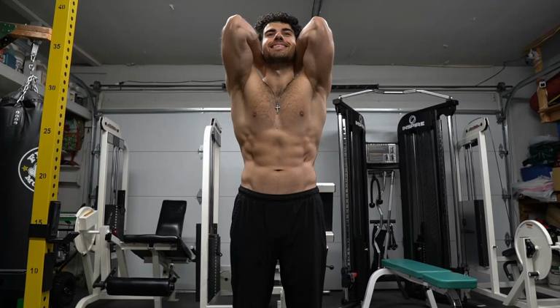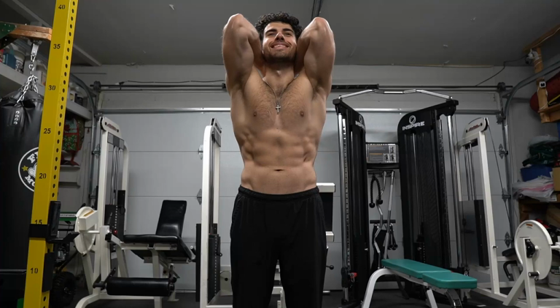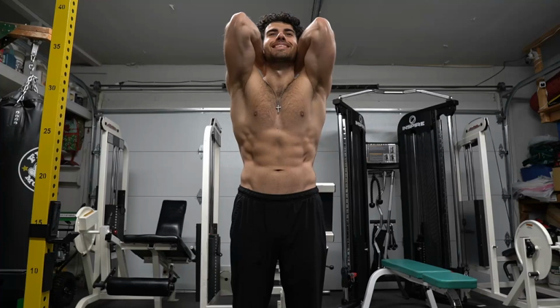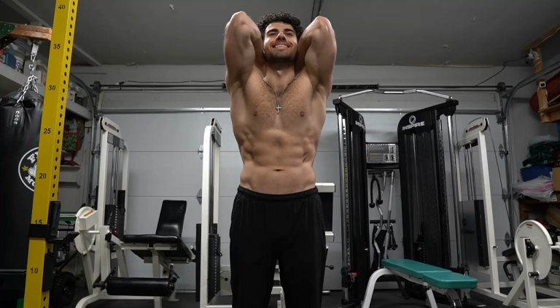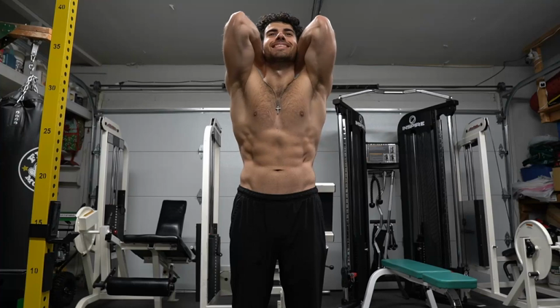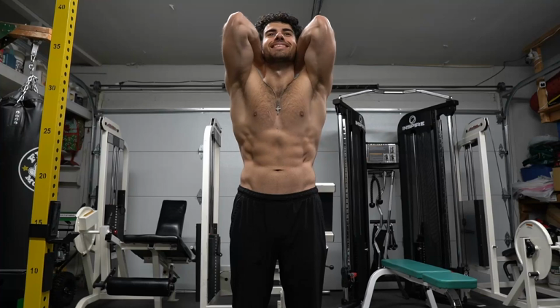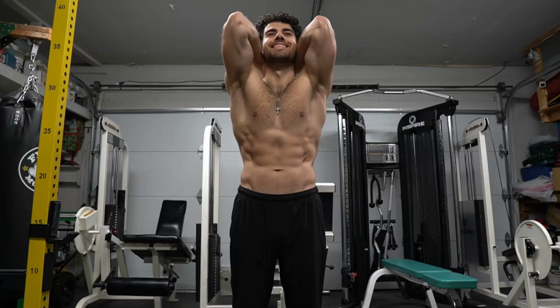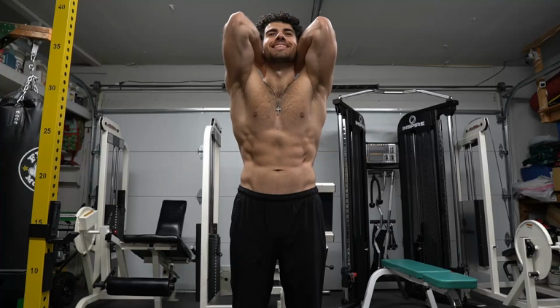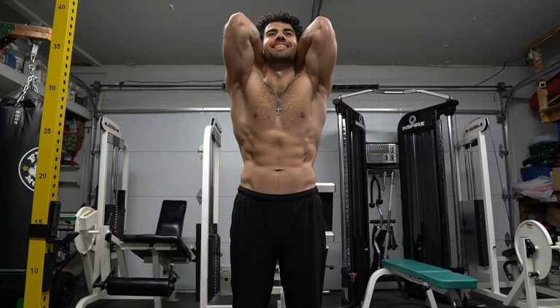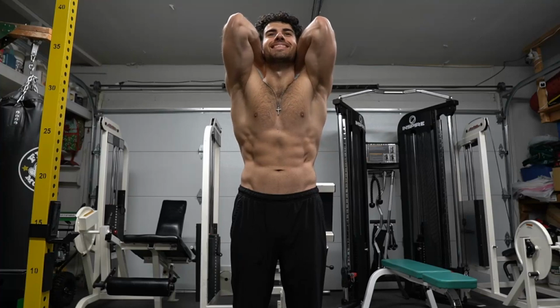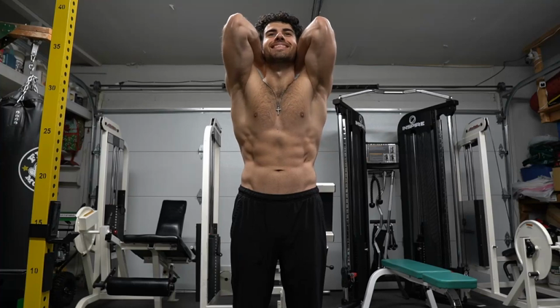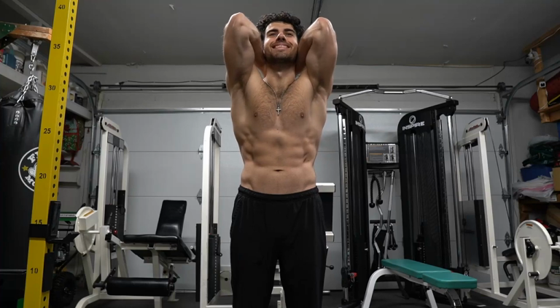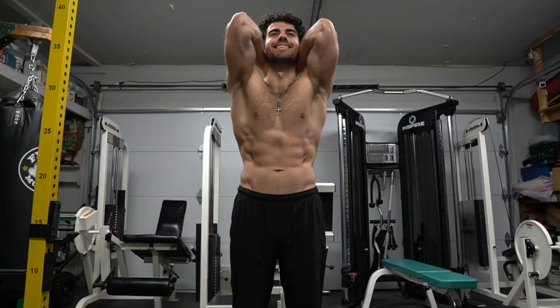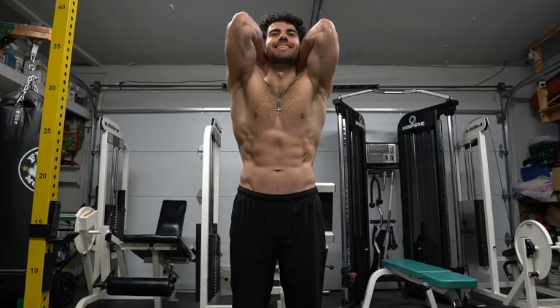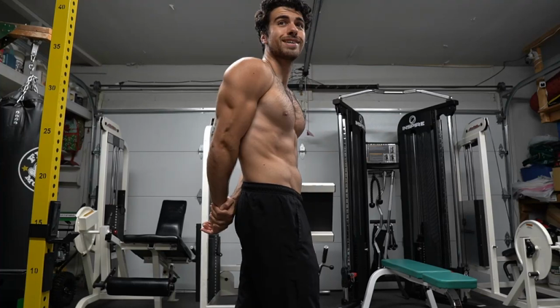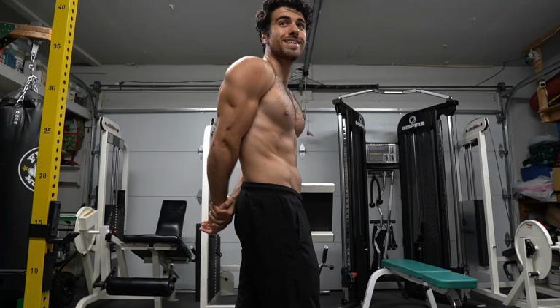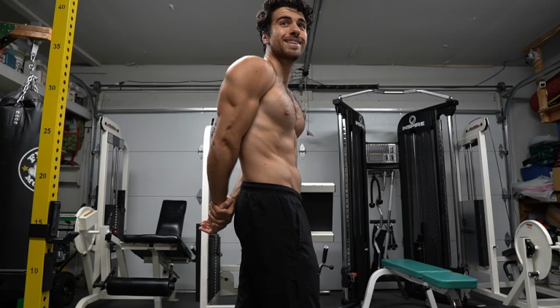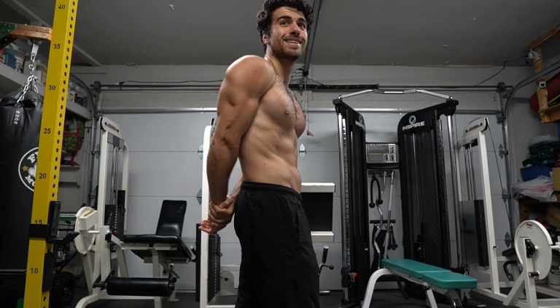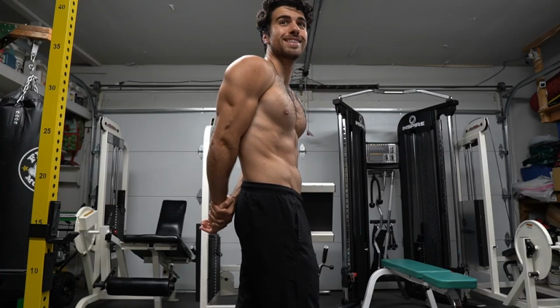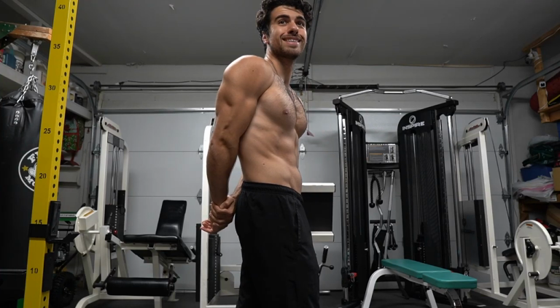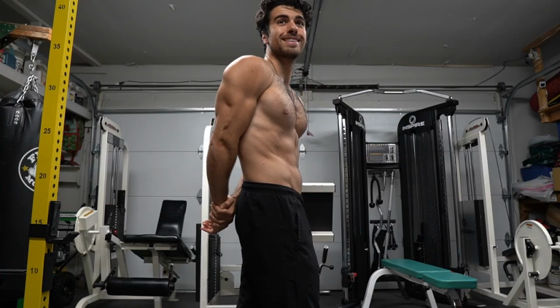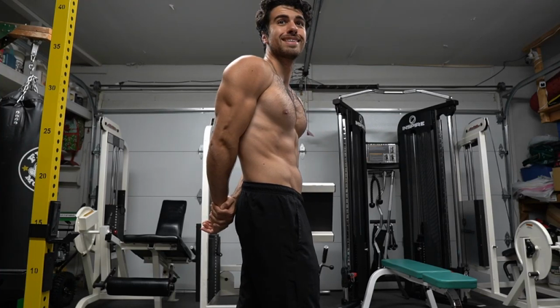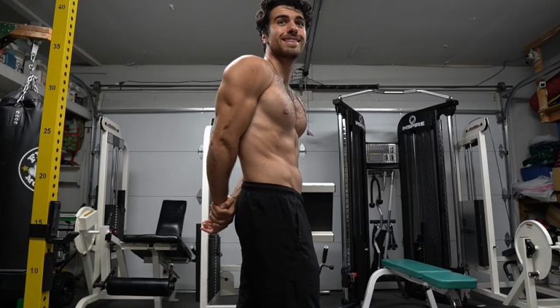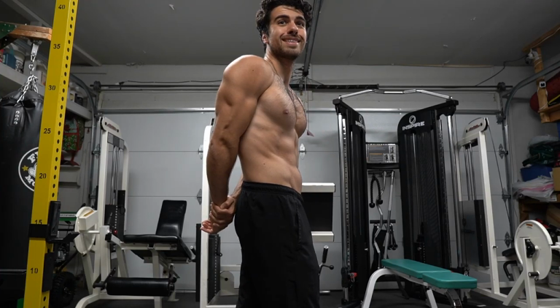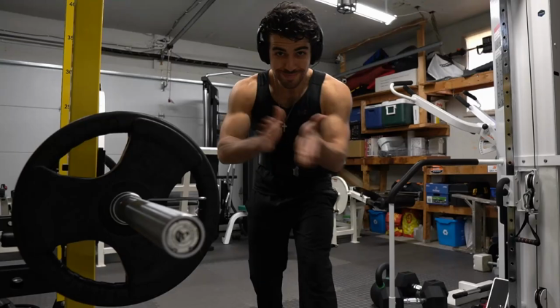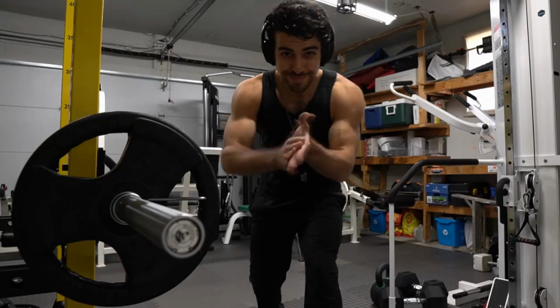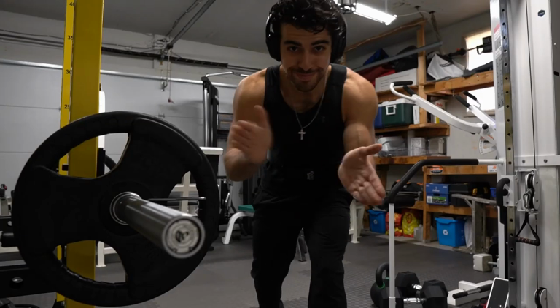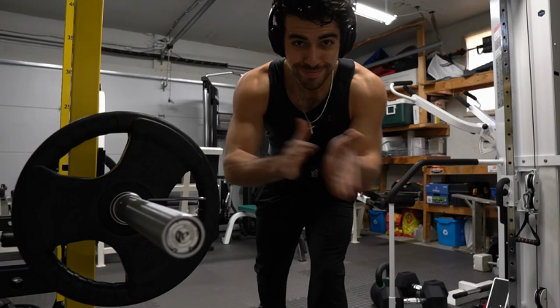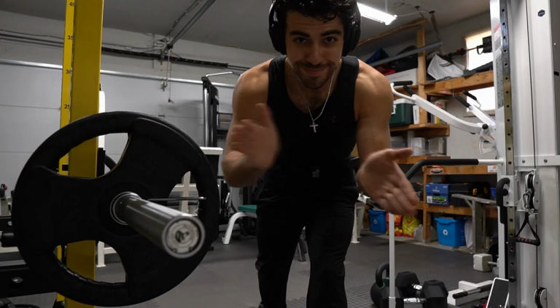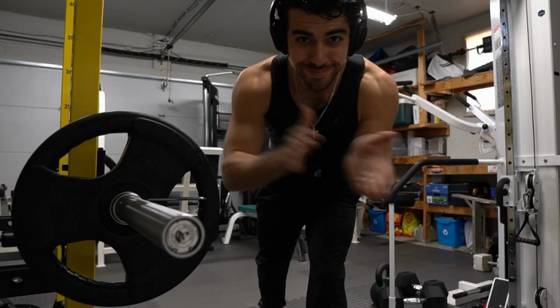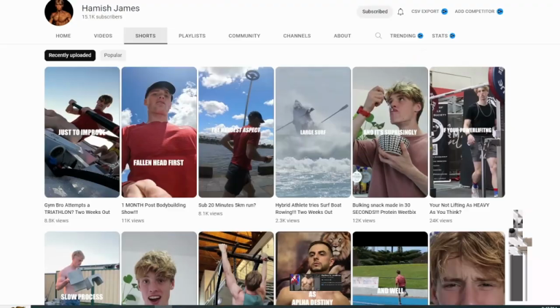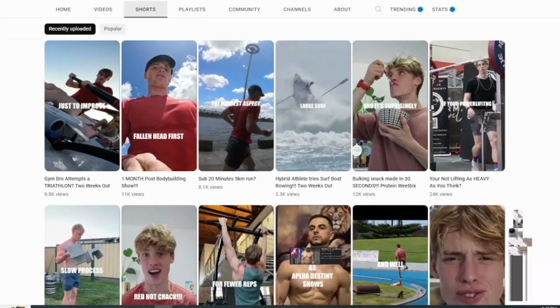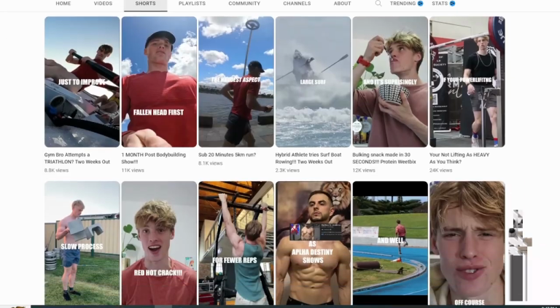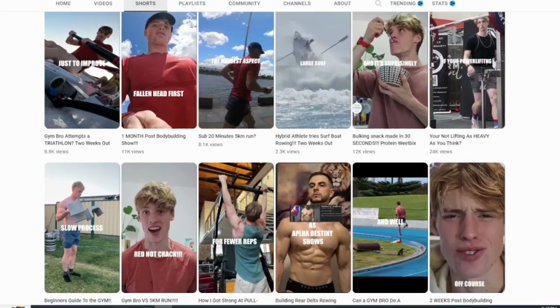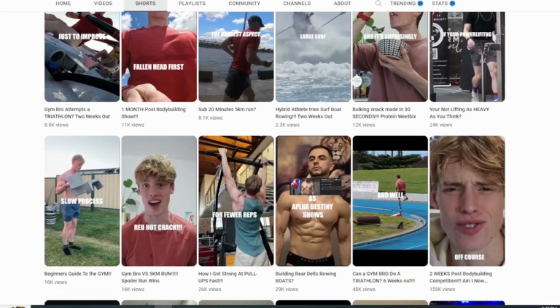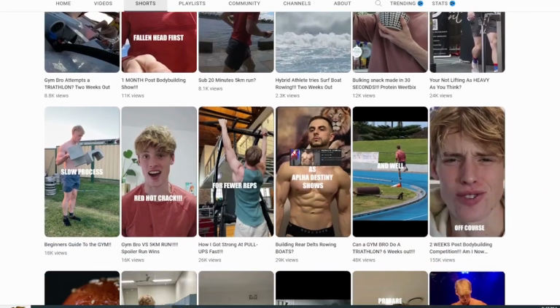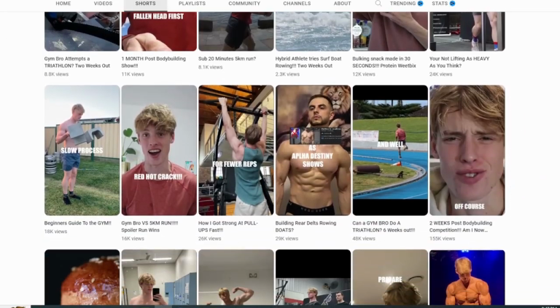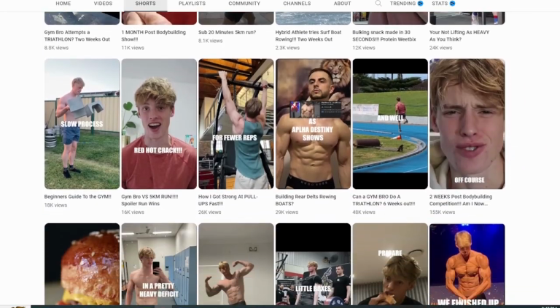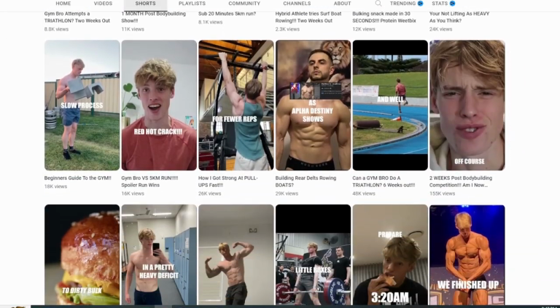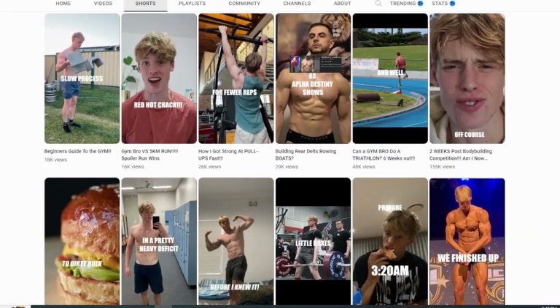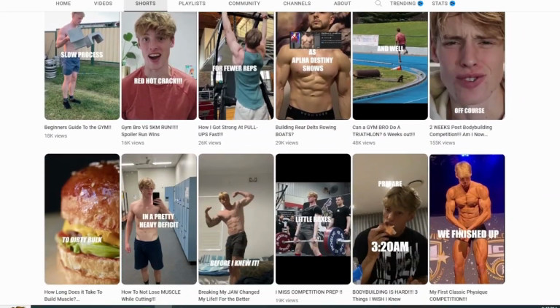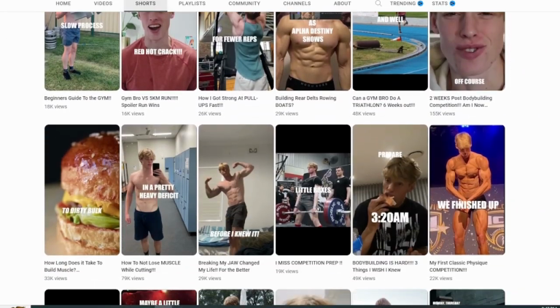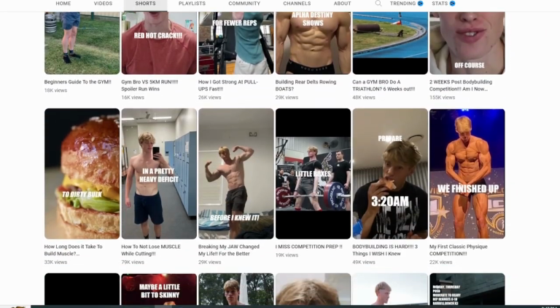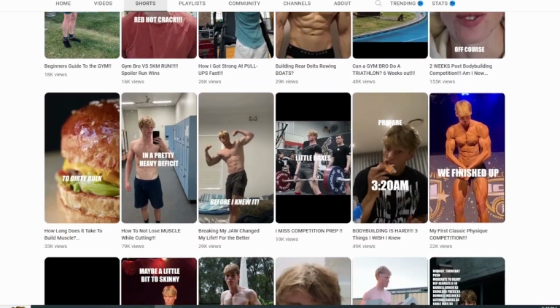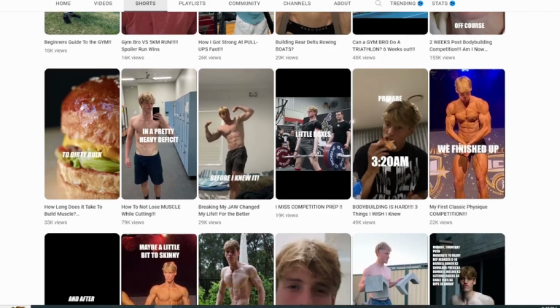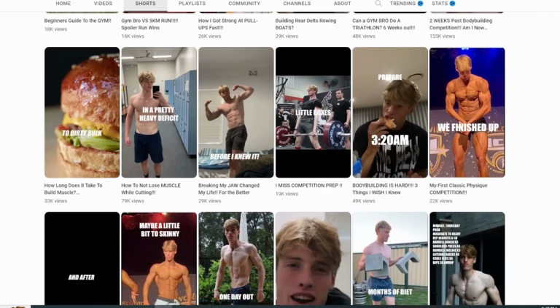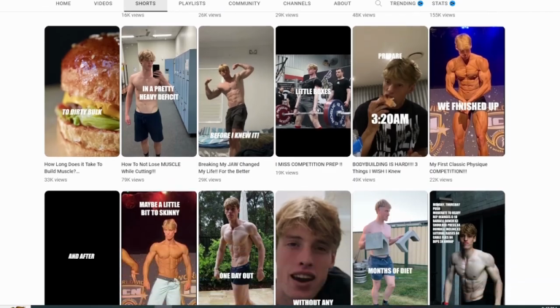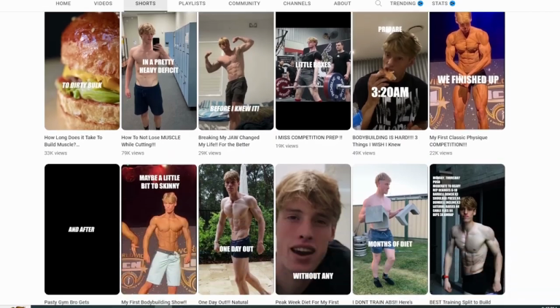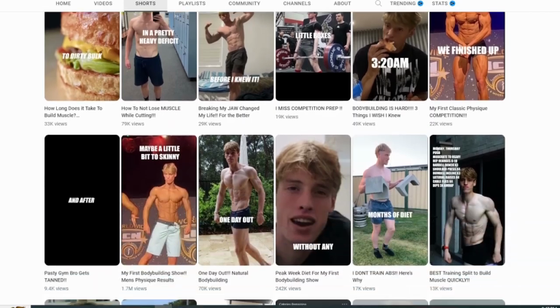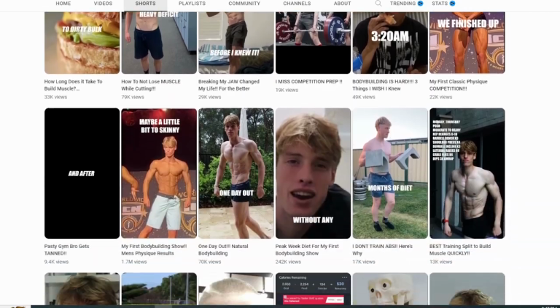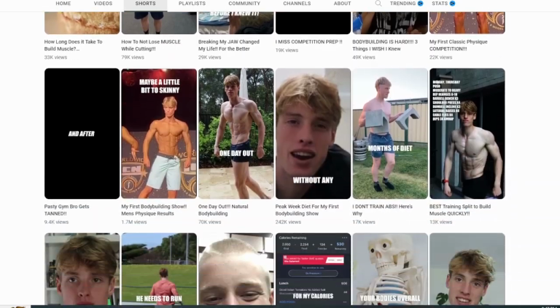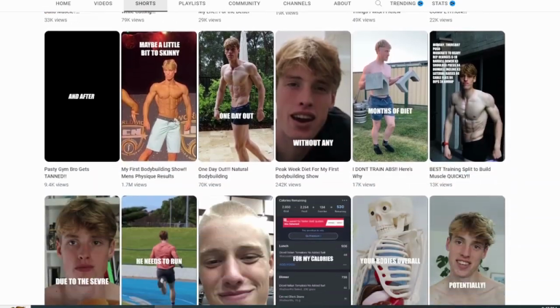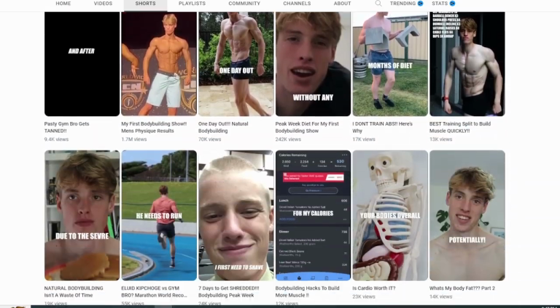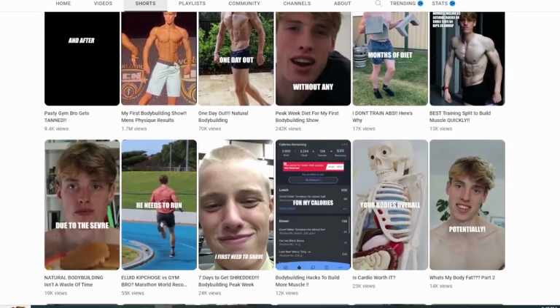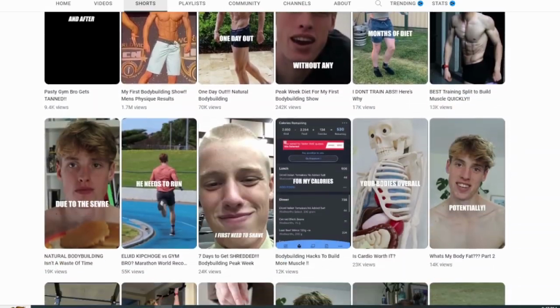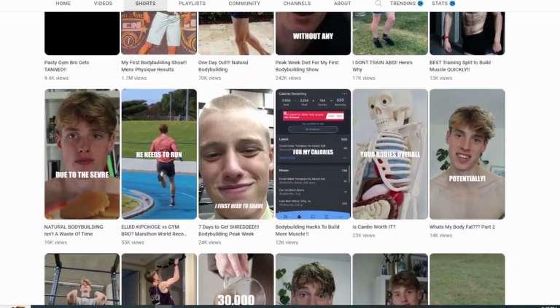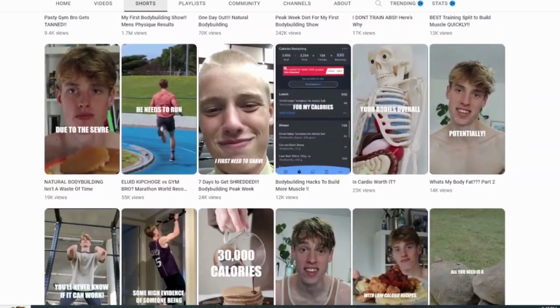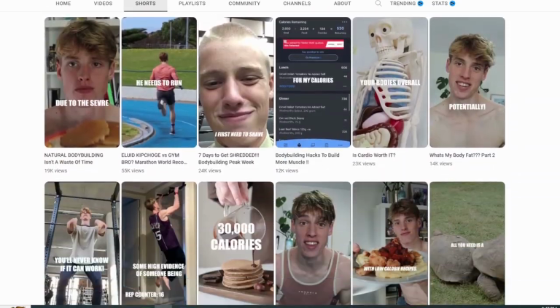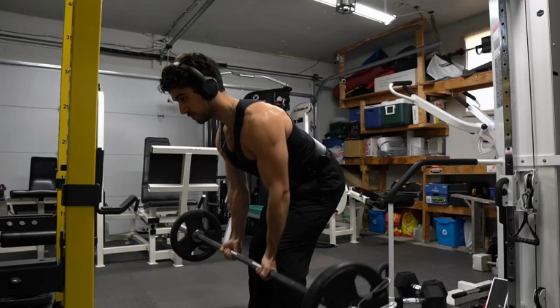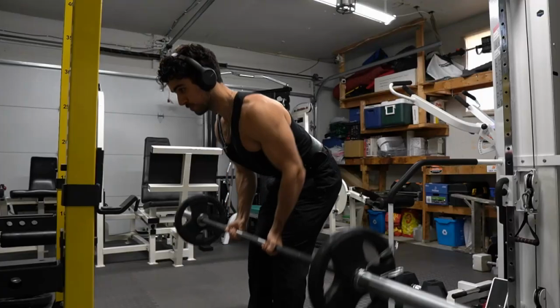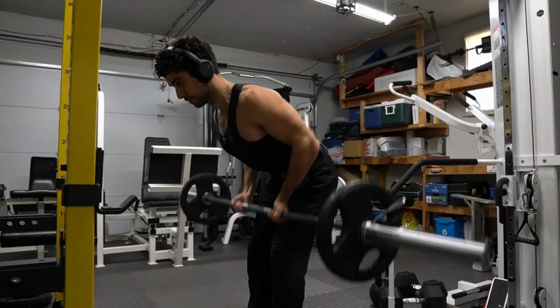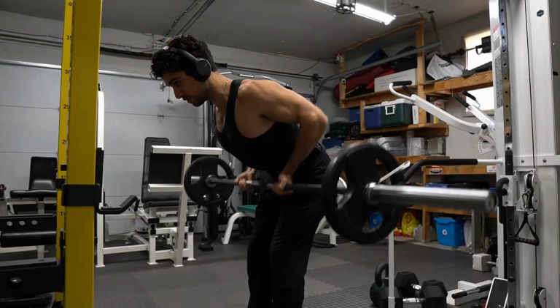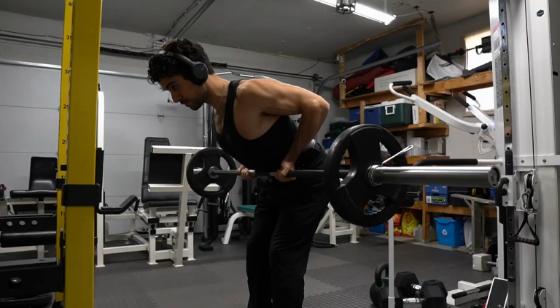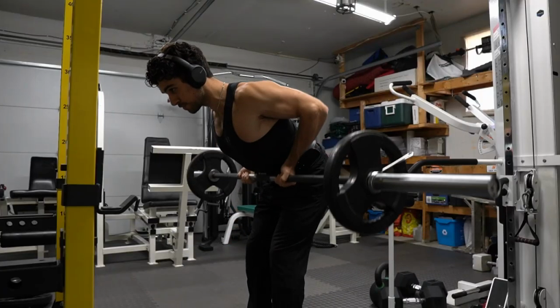Hi guys, Anthony here. Today's a special day because we got a collab with Hamish James. He inspired today's workout — my Australian friend — so go subscribe. Link in description.